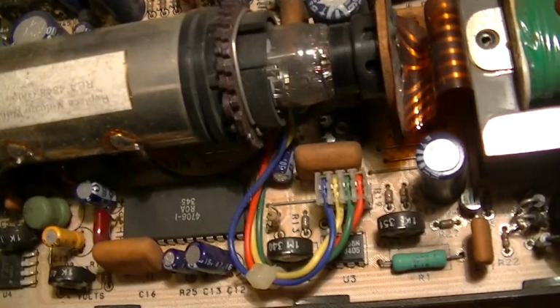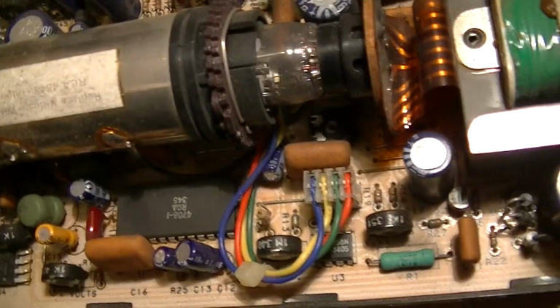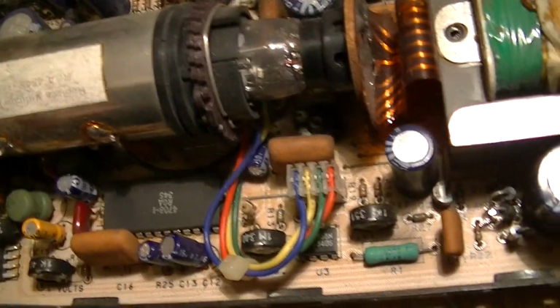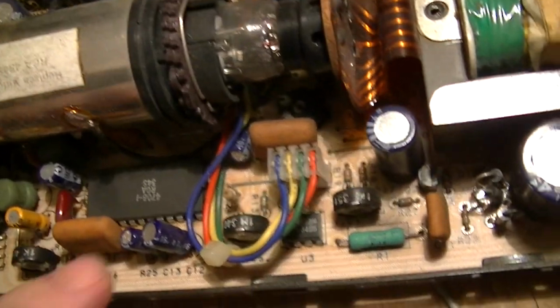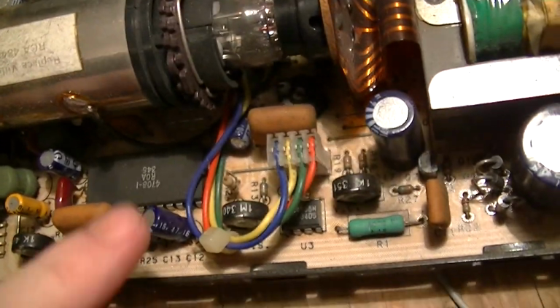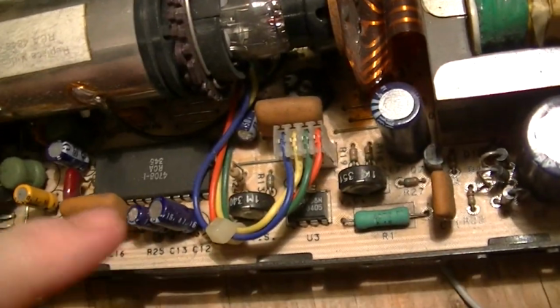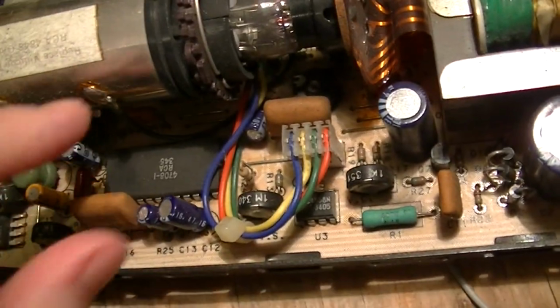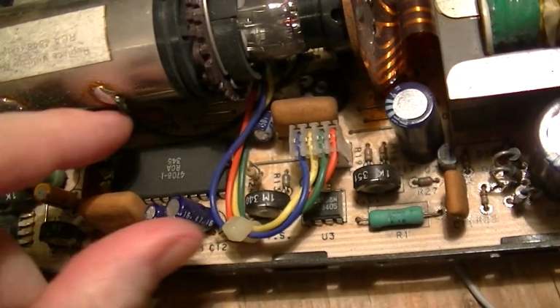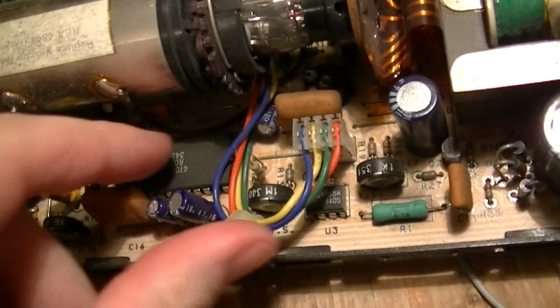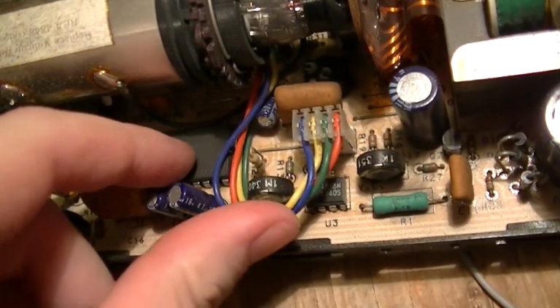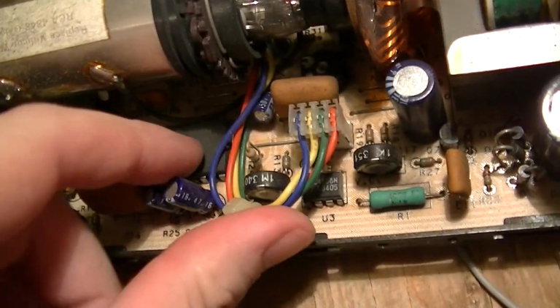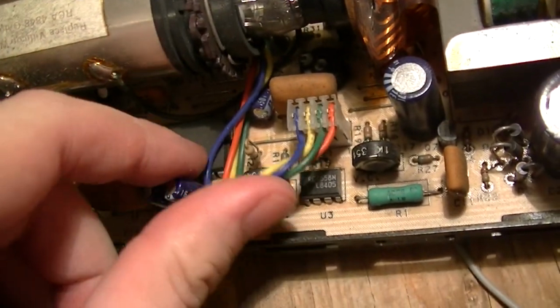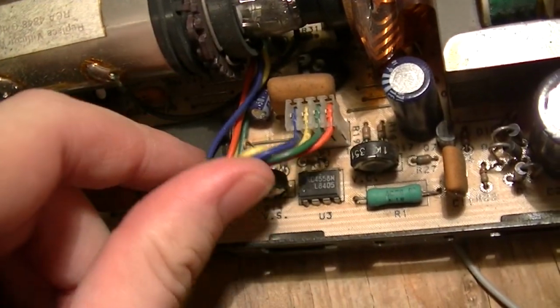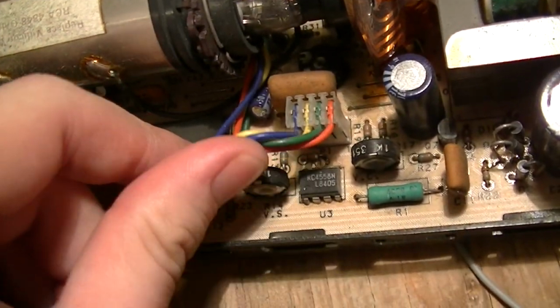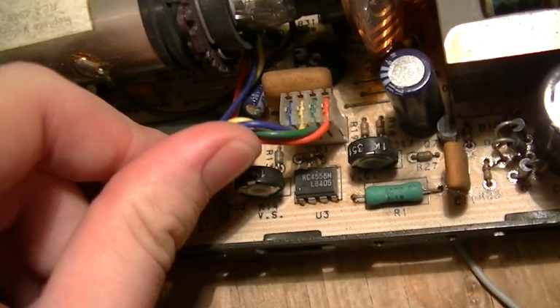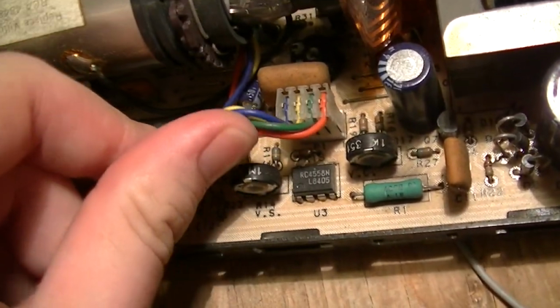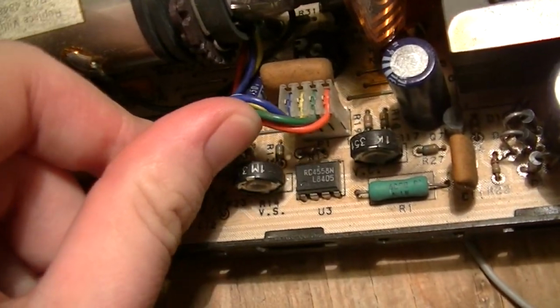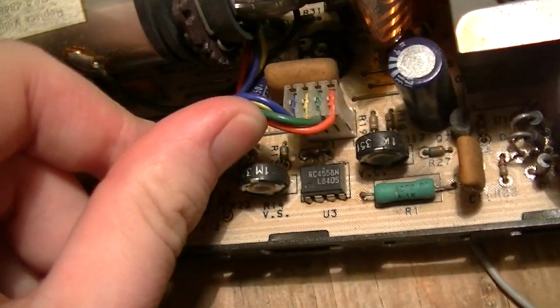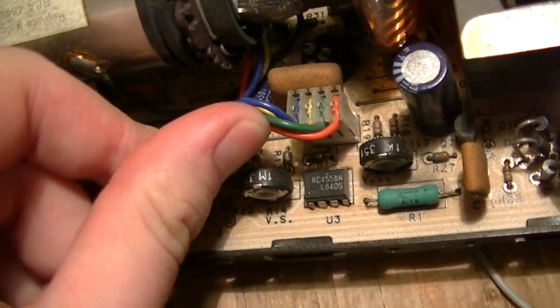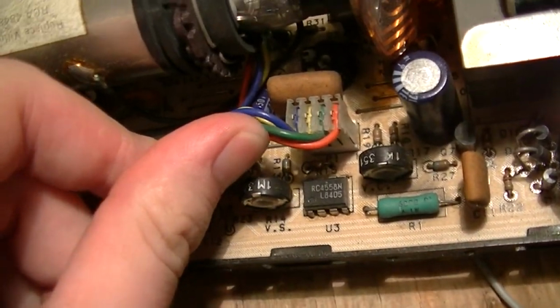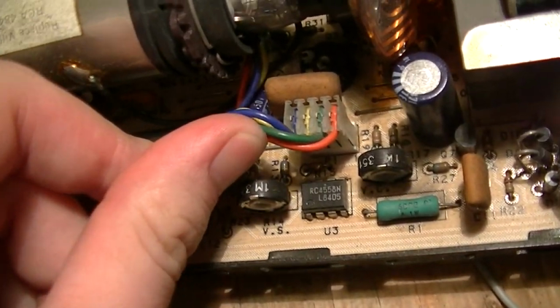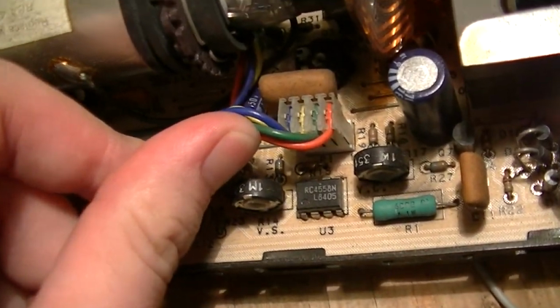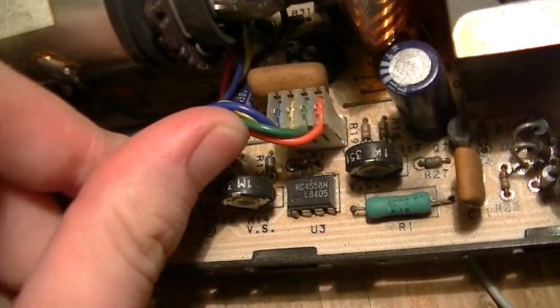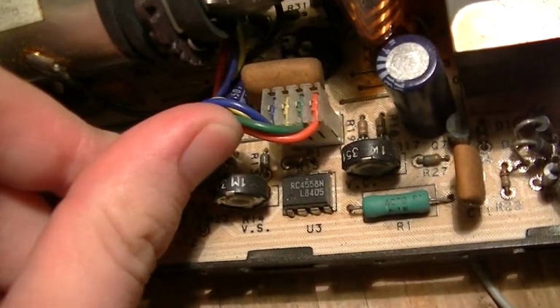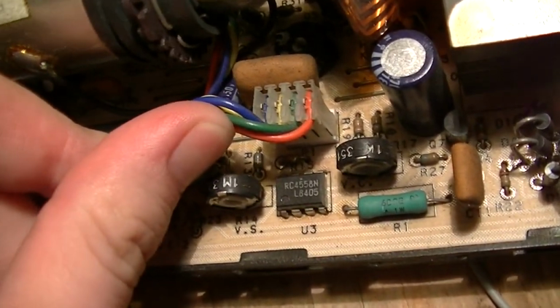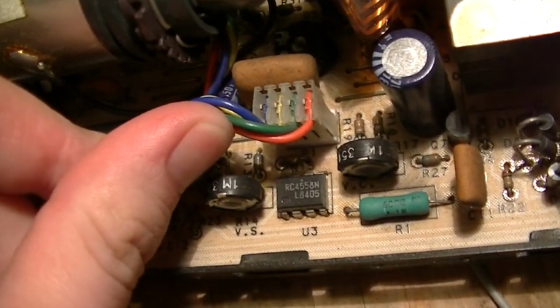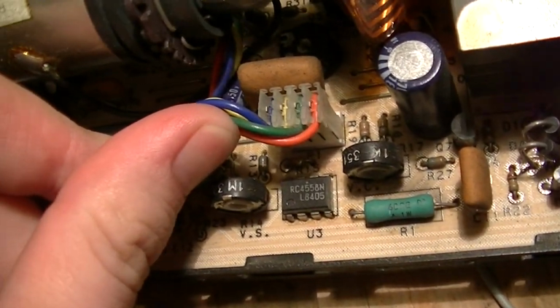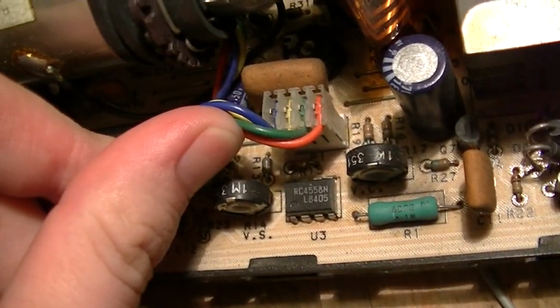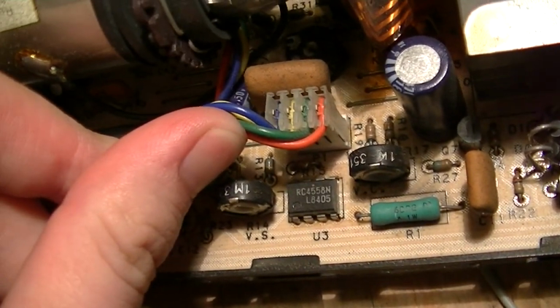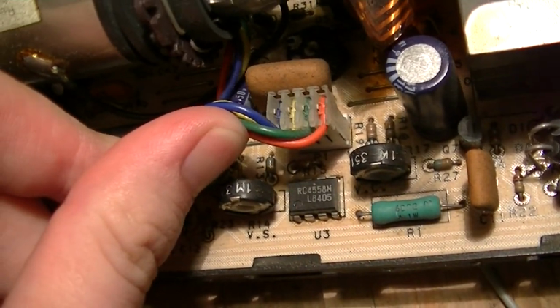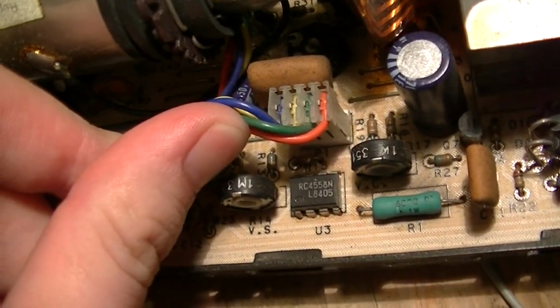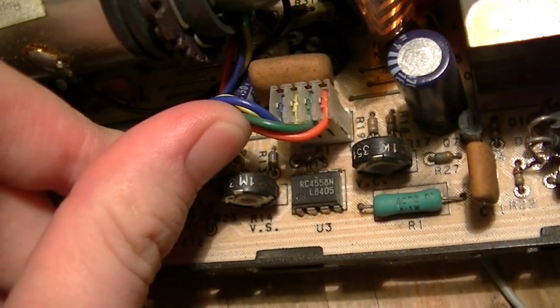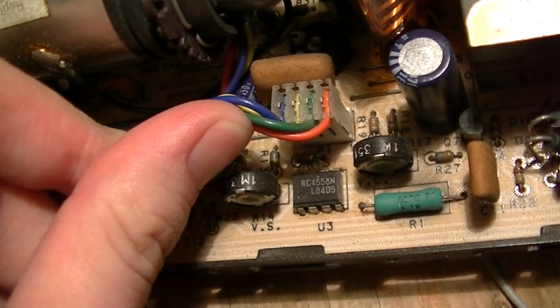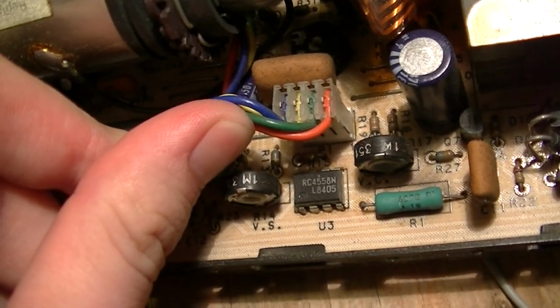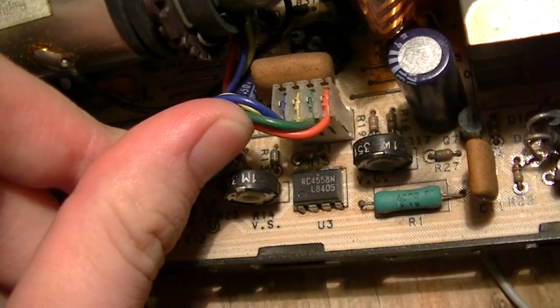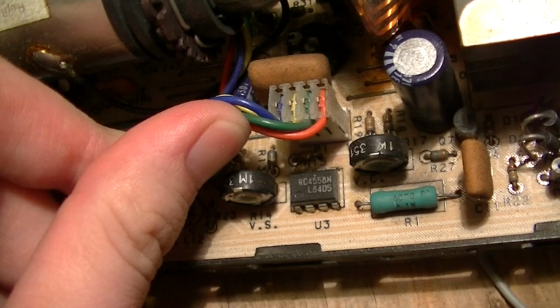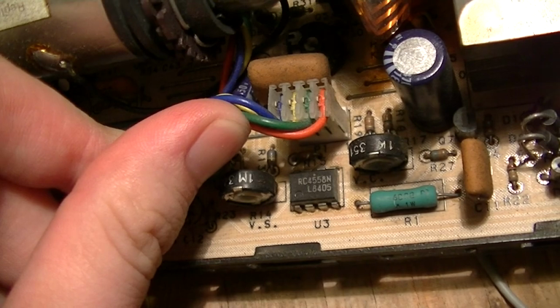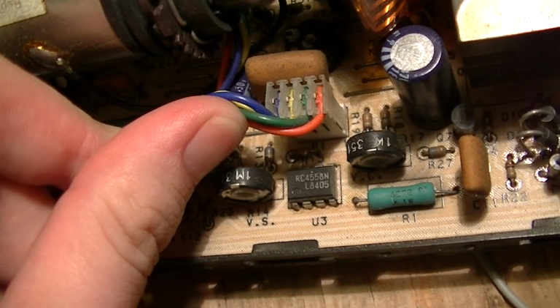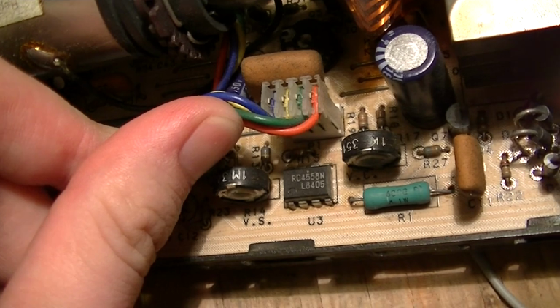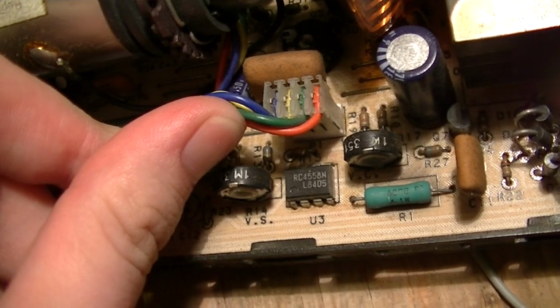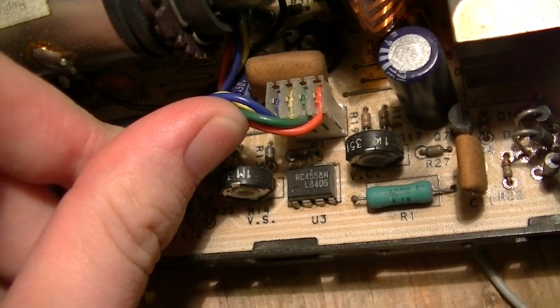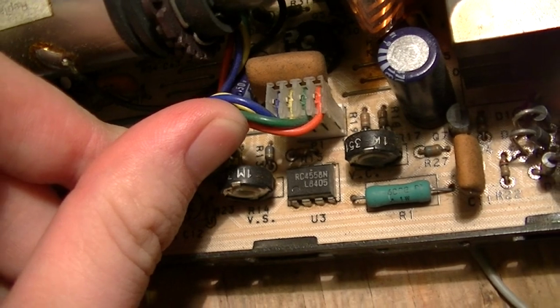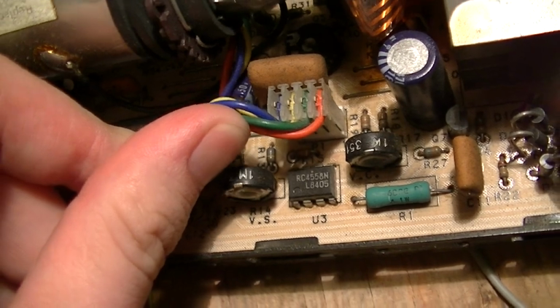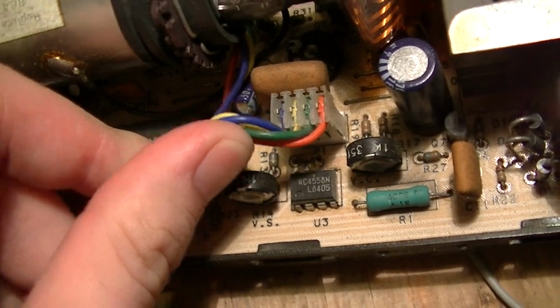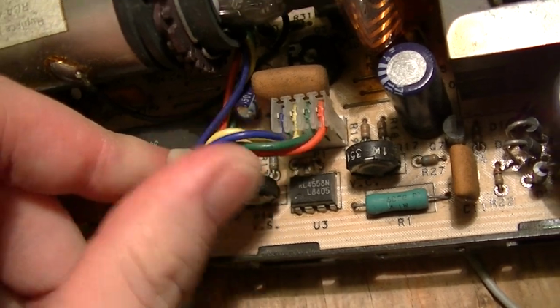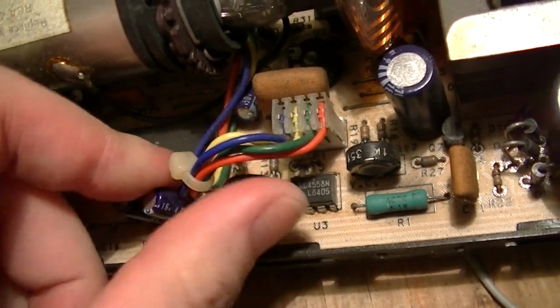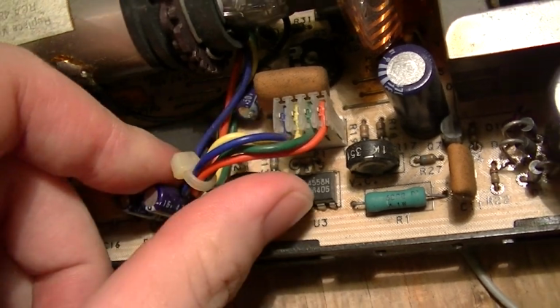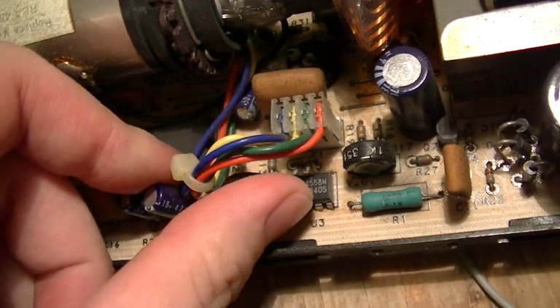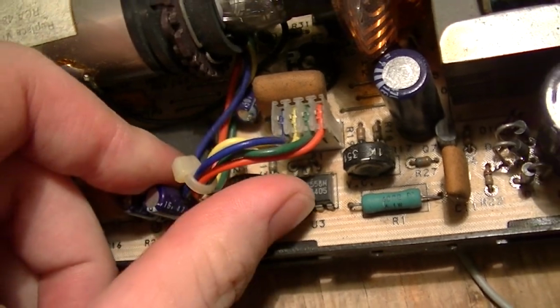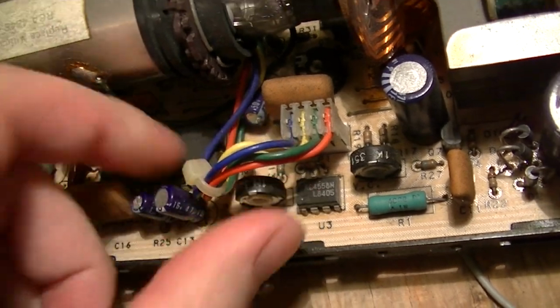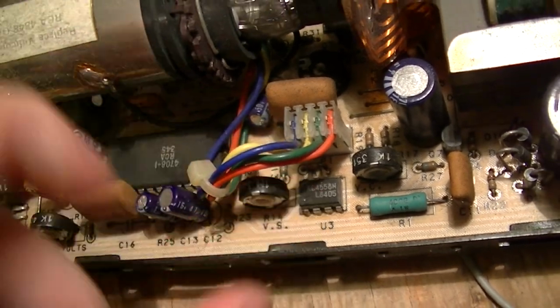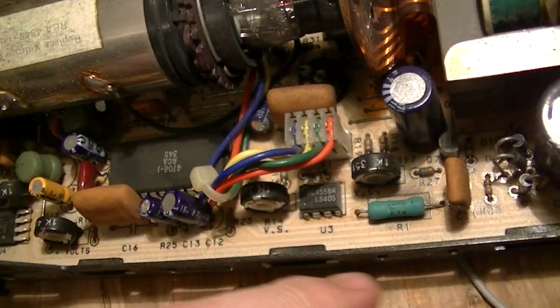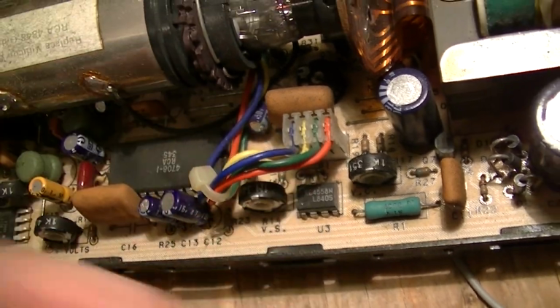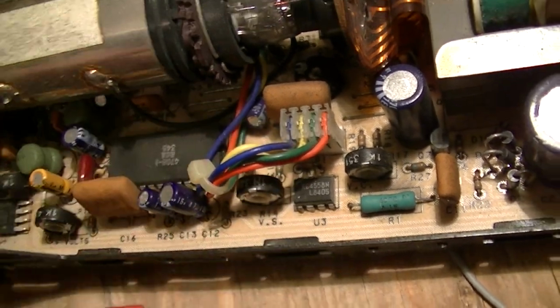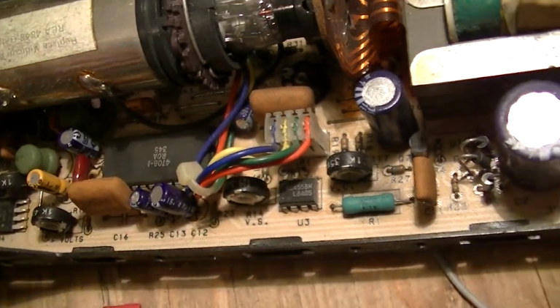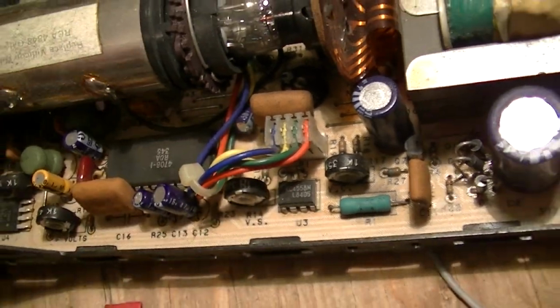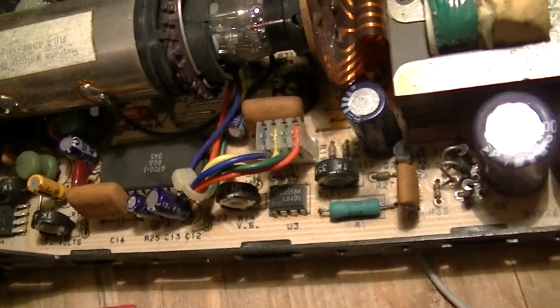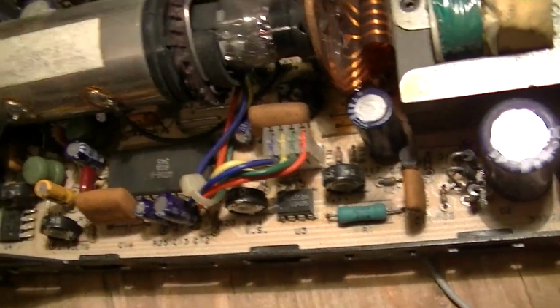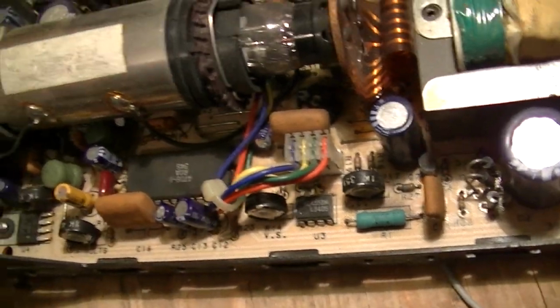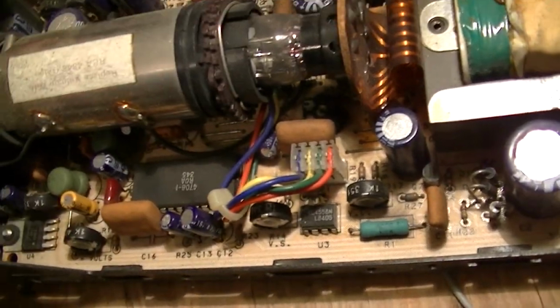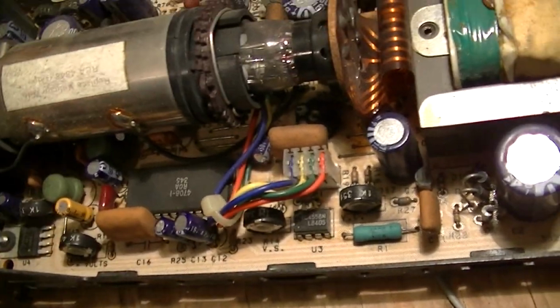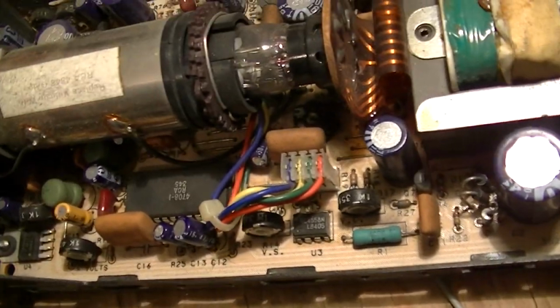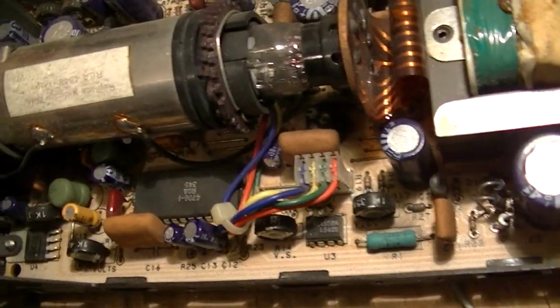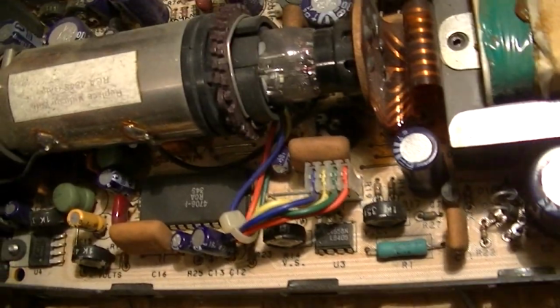And then there's this DIP-8 device, a RC4558N — that is just an operational amplifier.